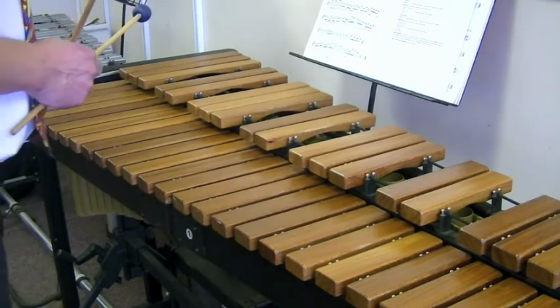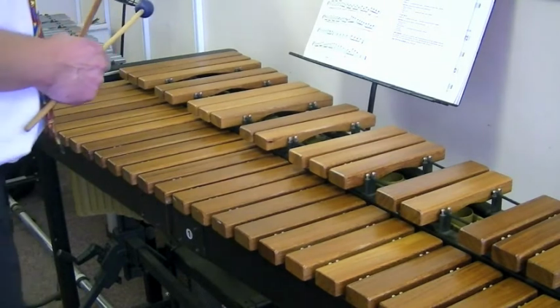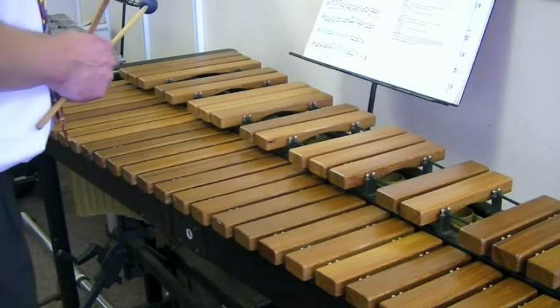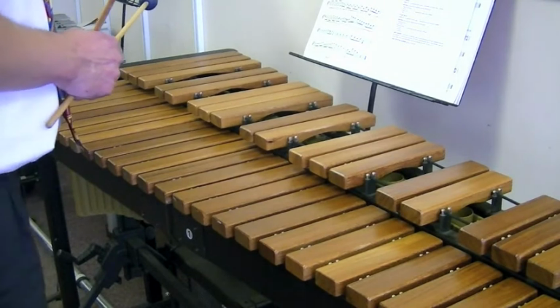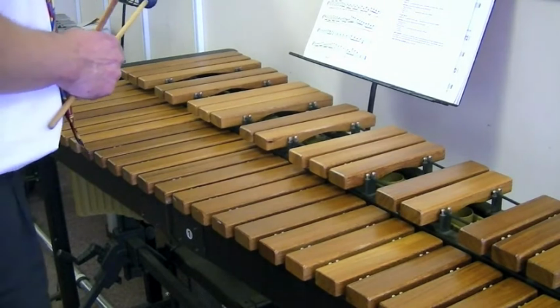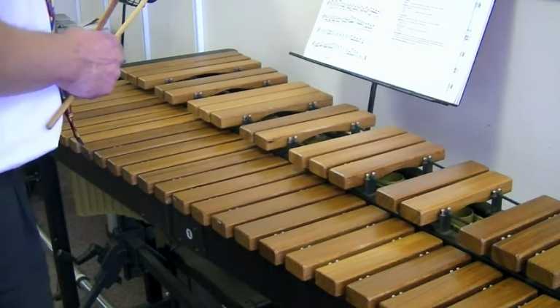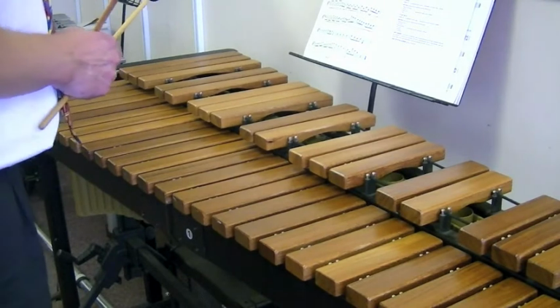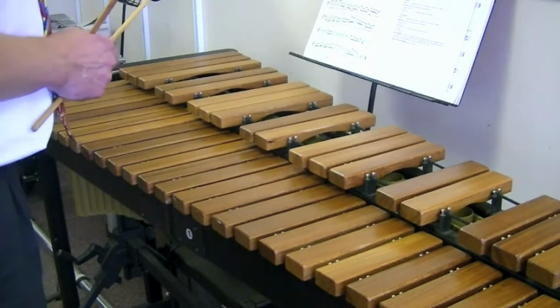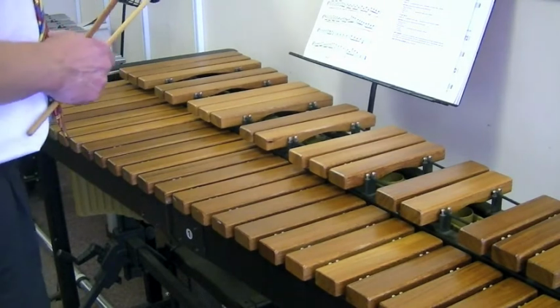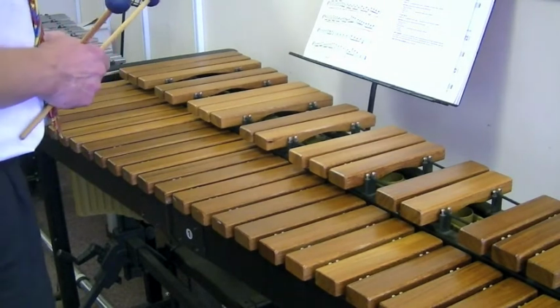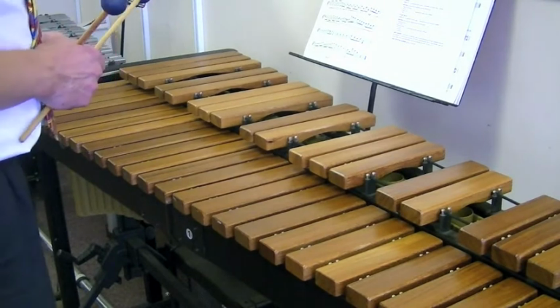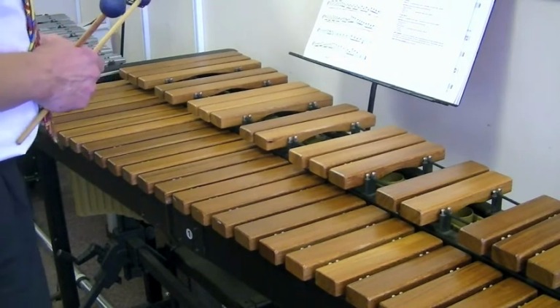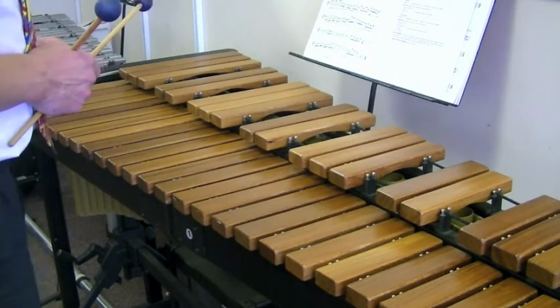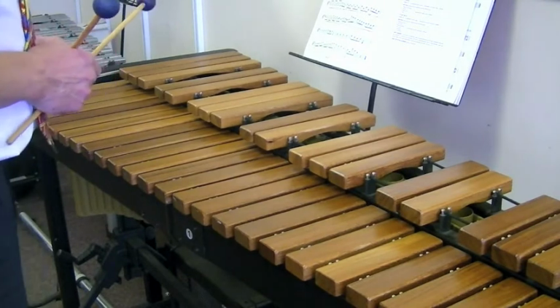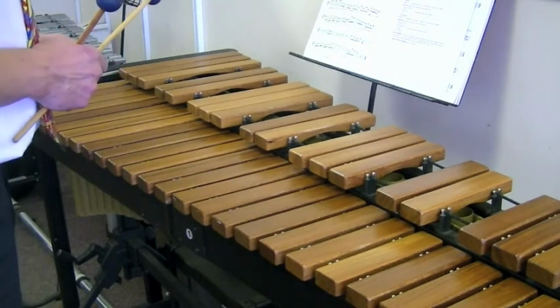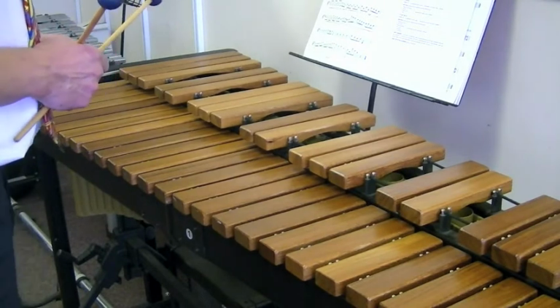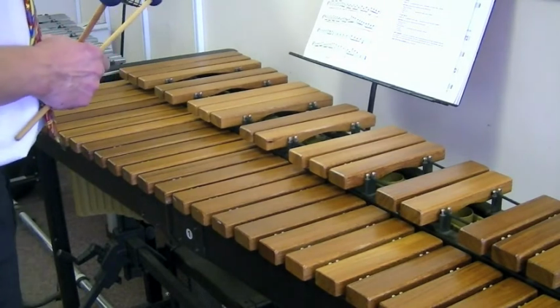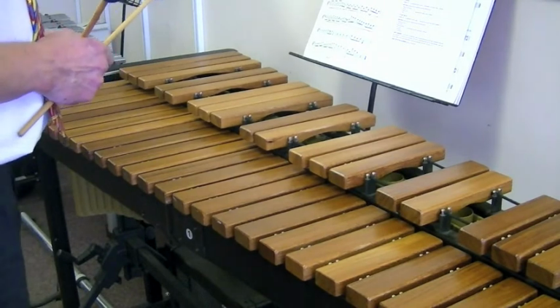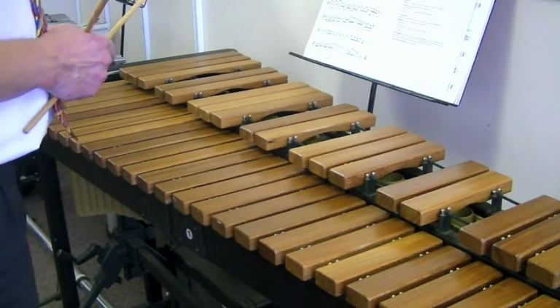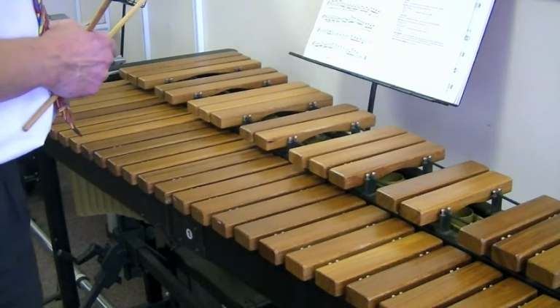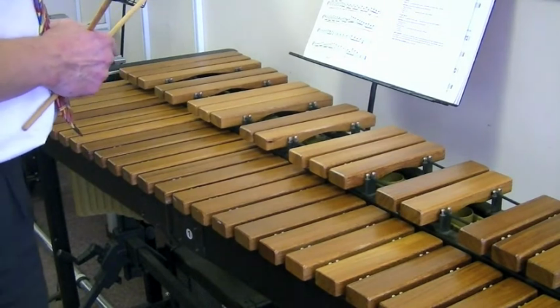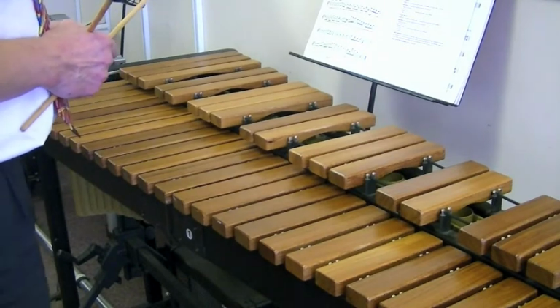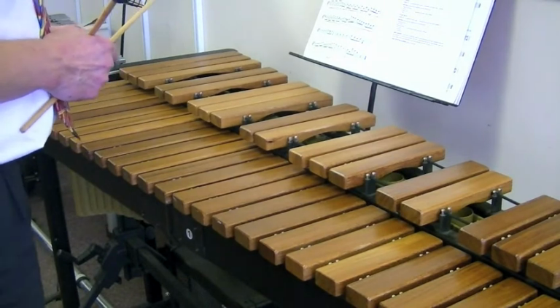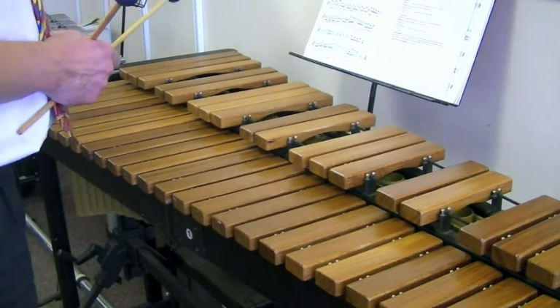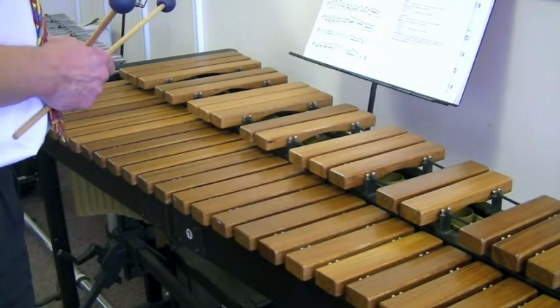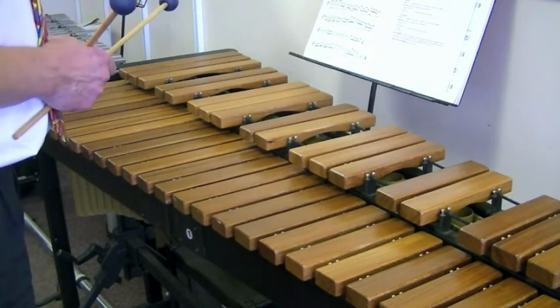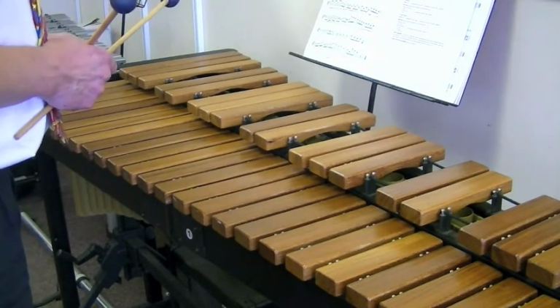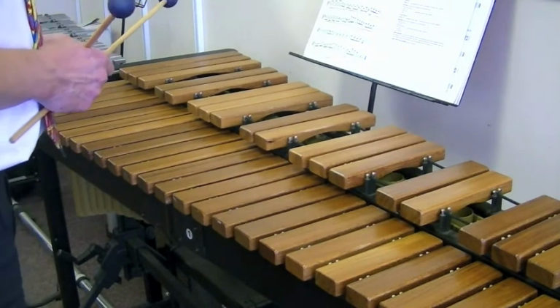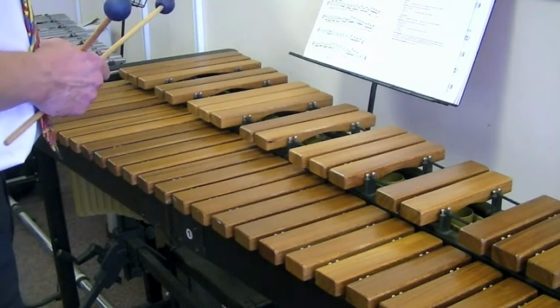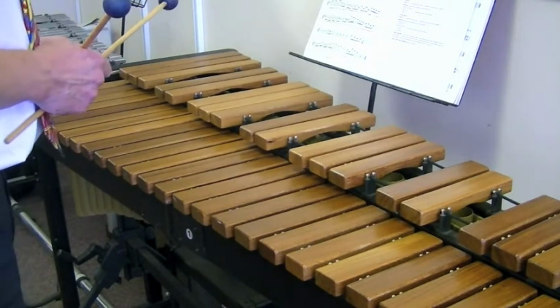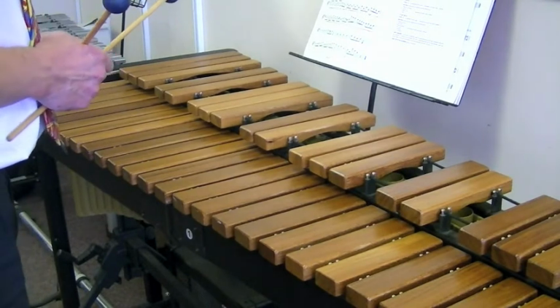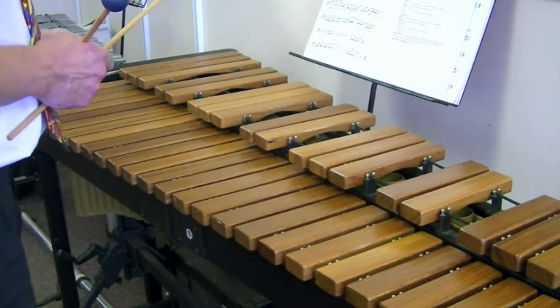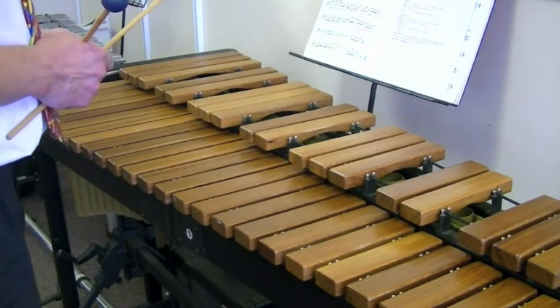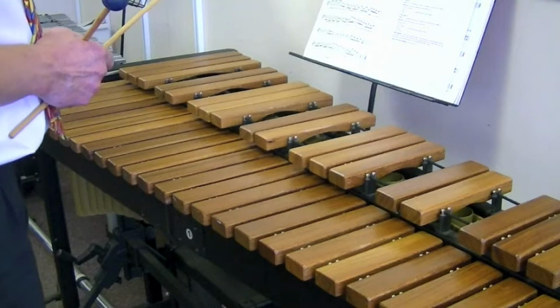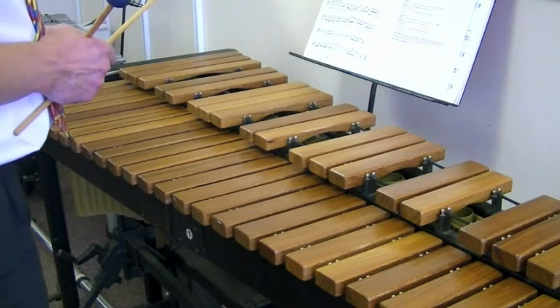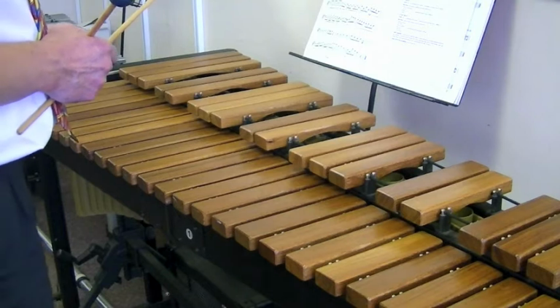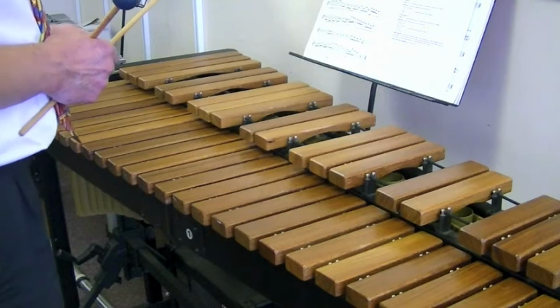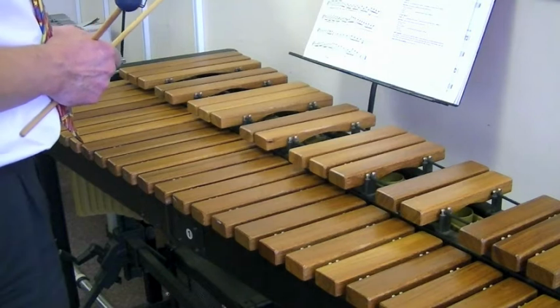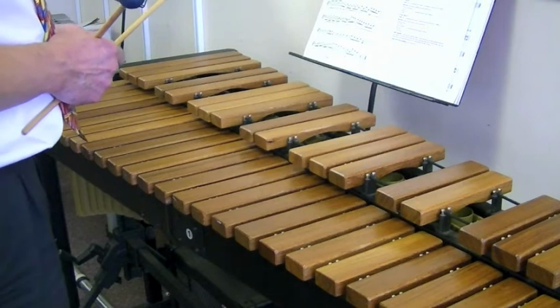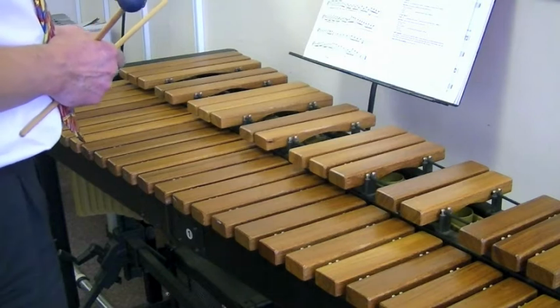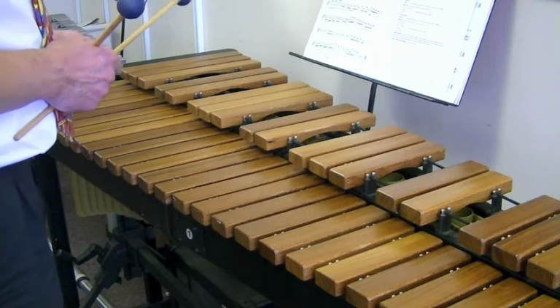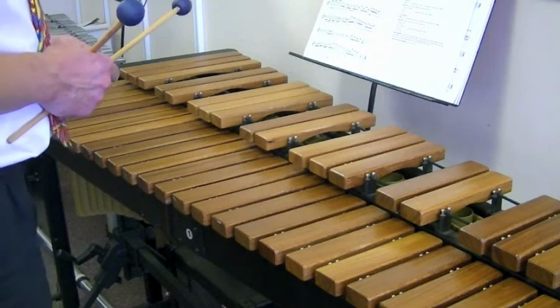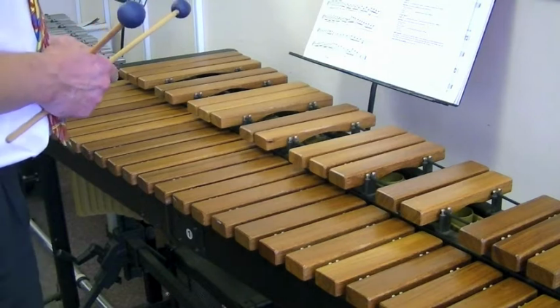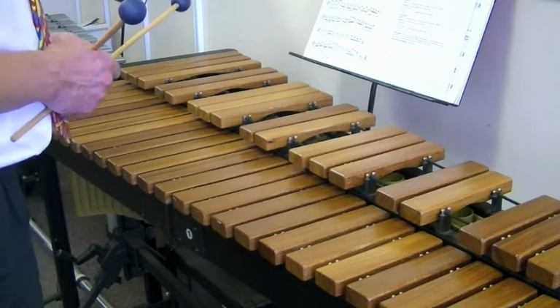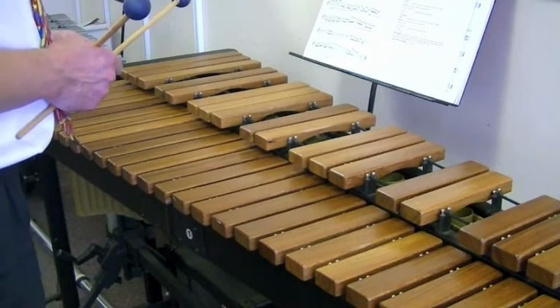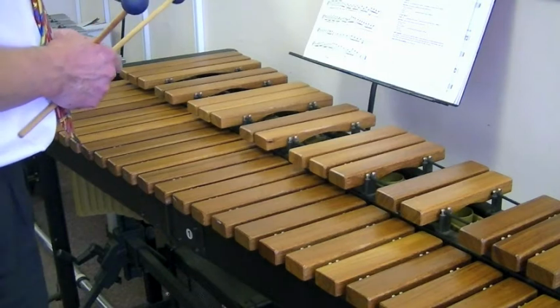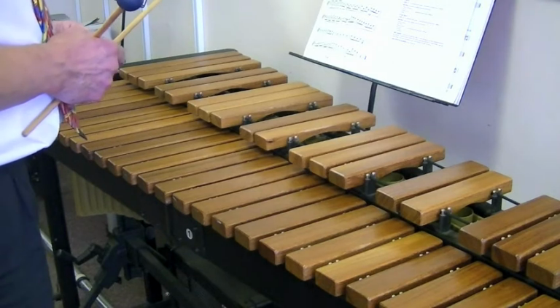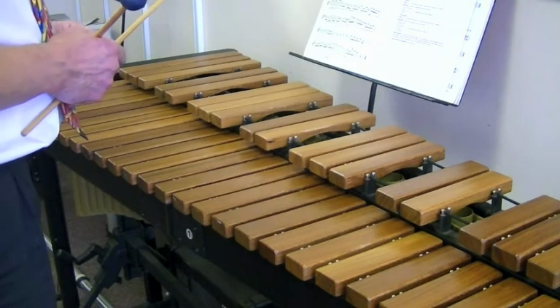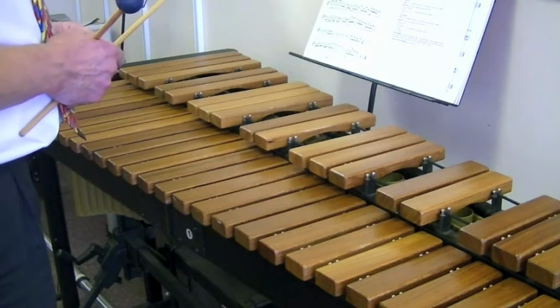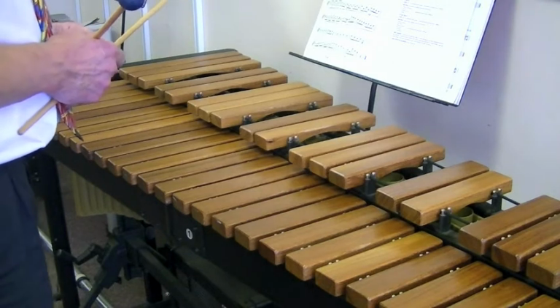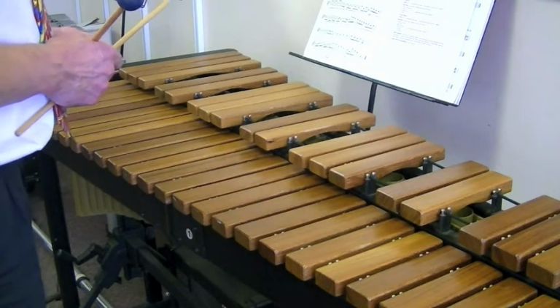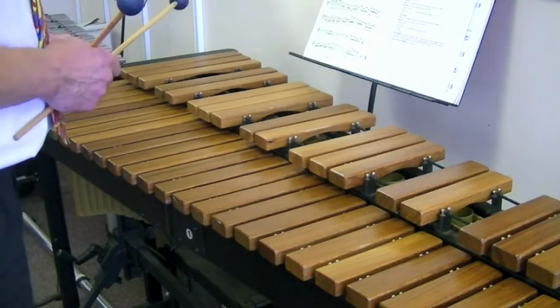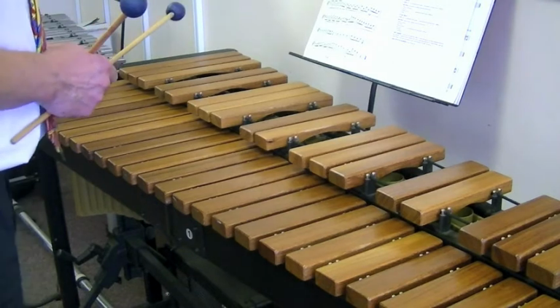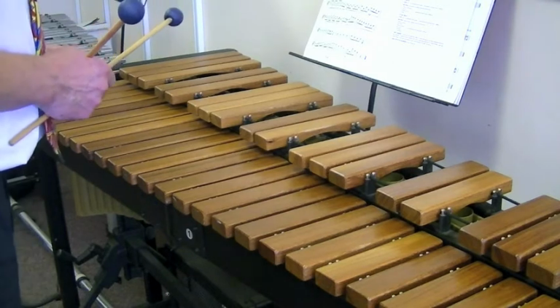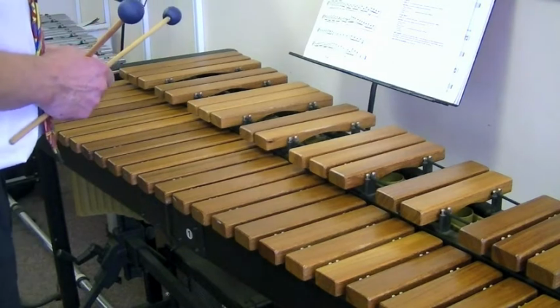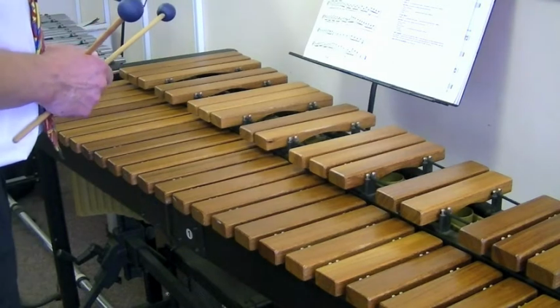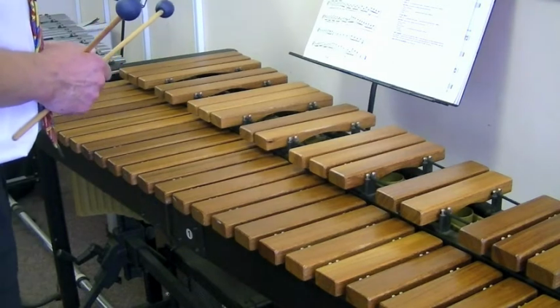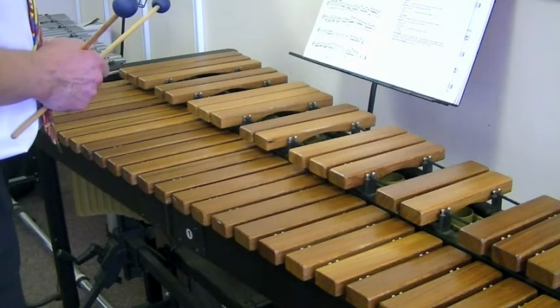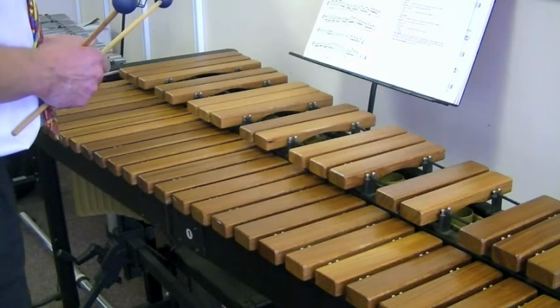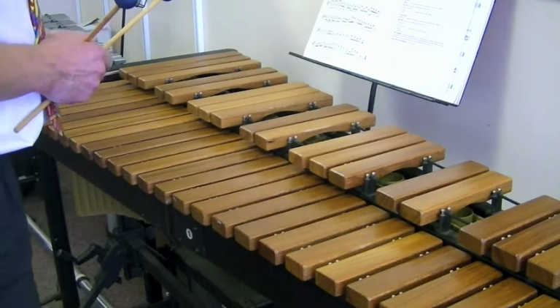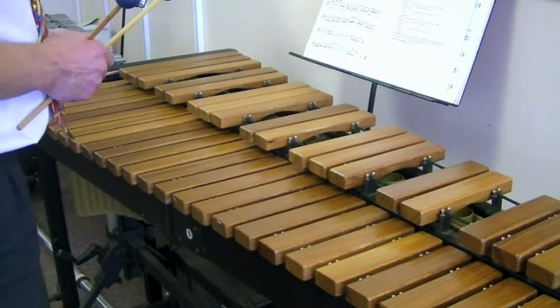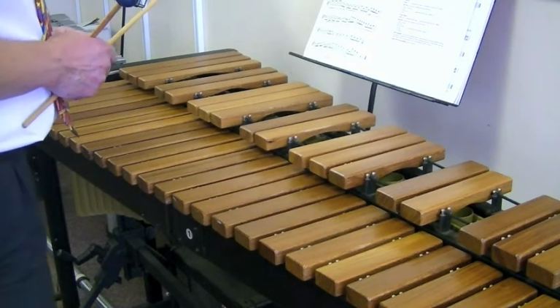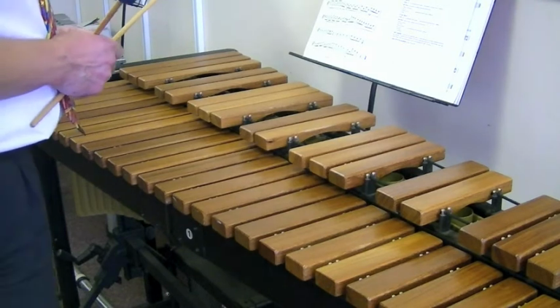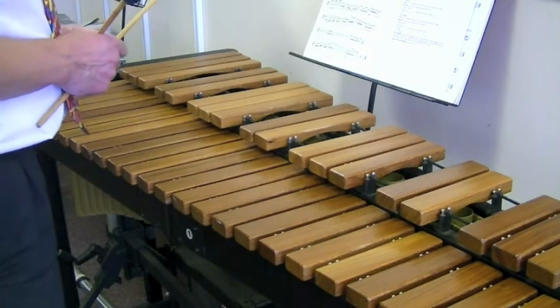And the notes are E Flat, F, G, A Flat, B Flat, C, D and E Flat.